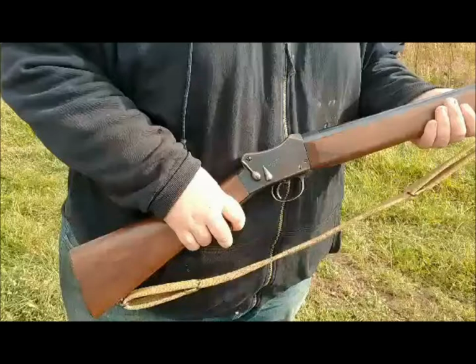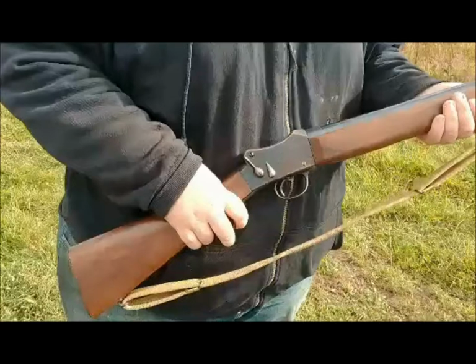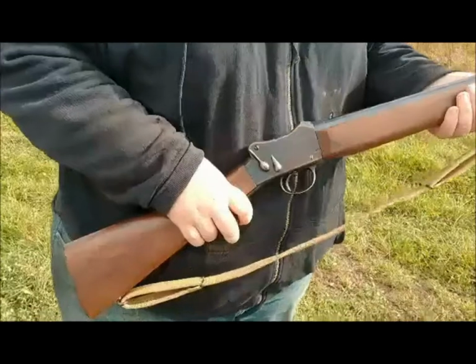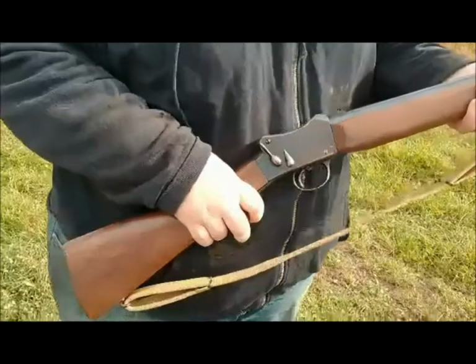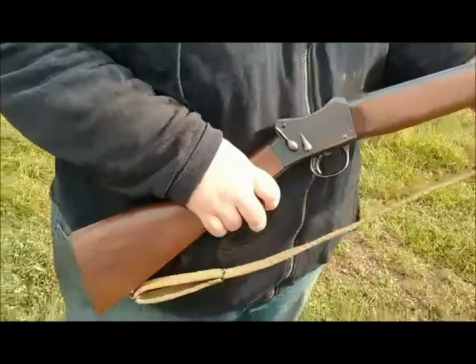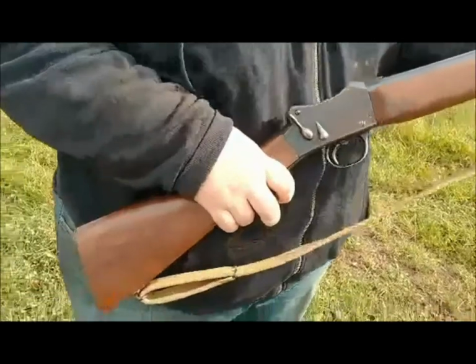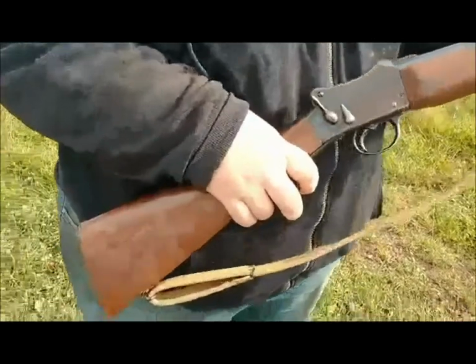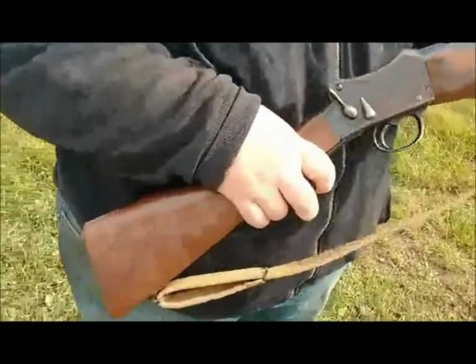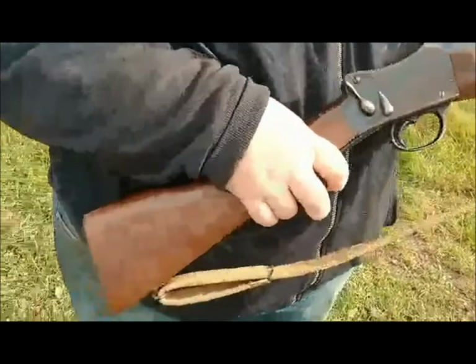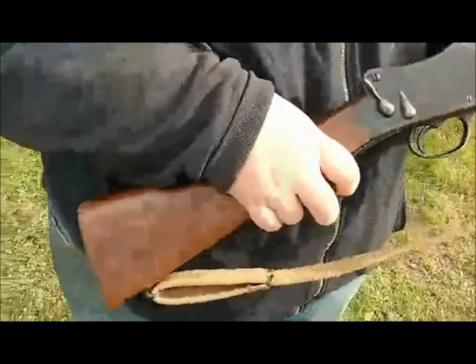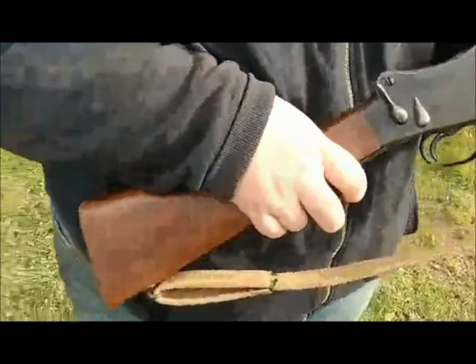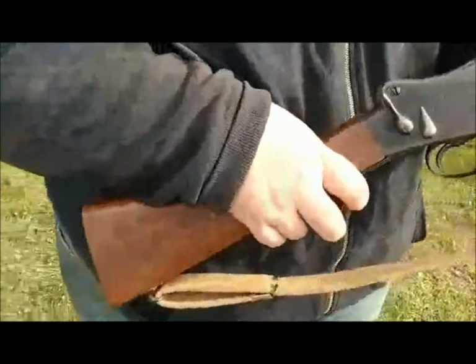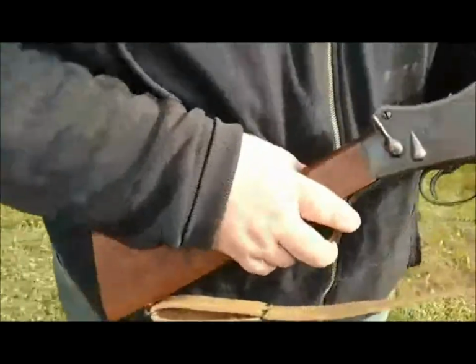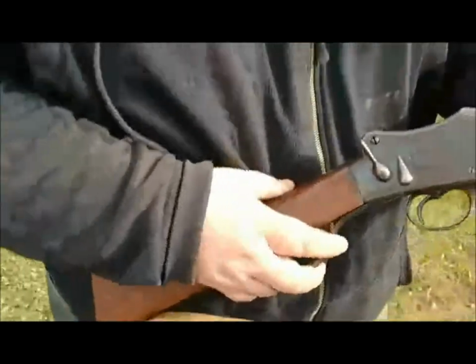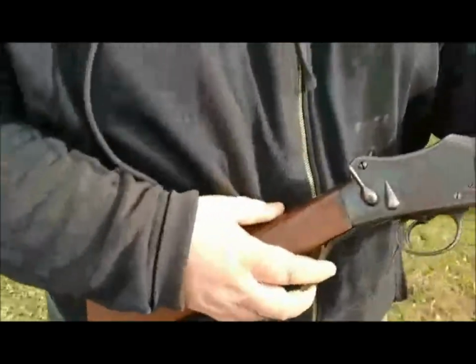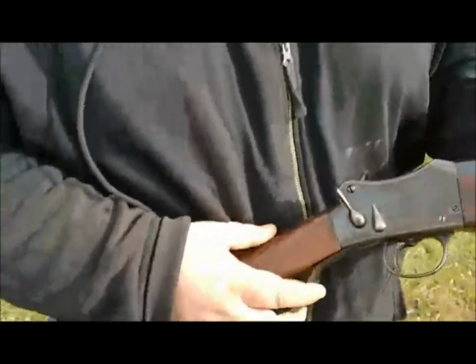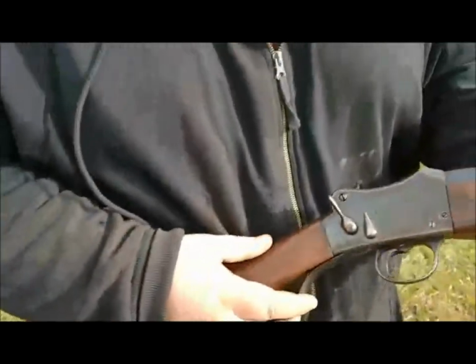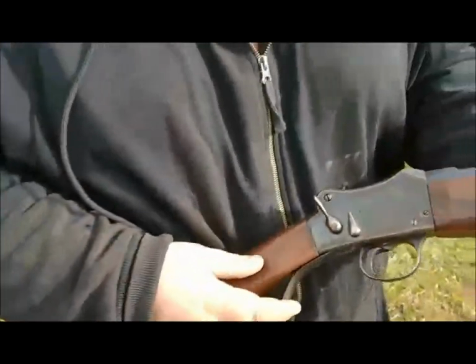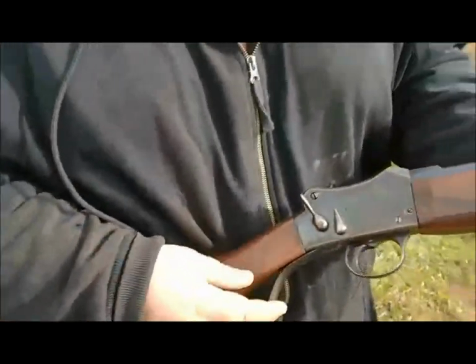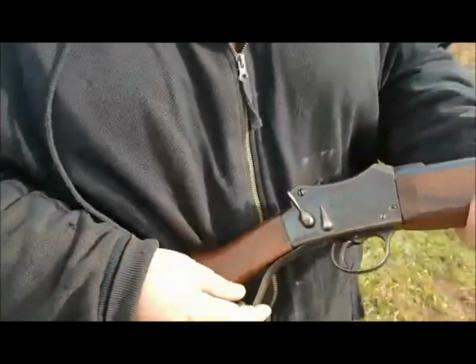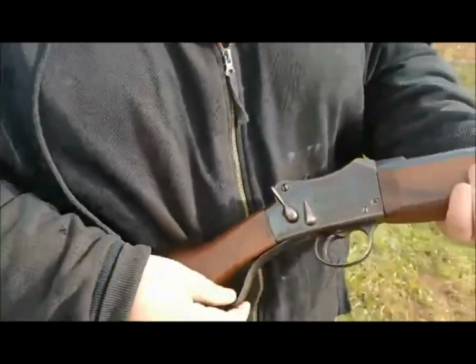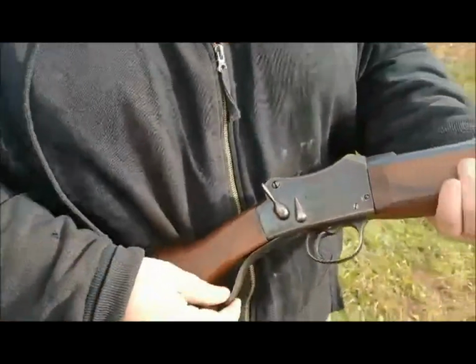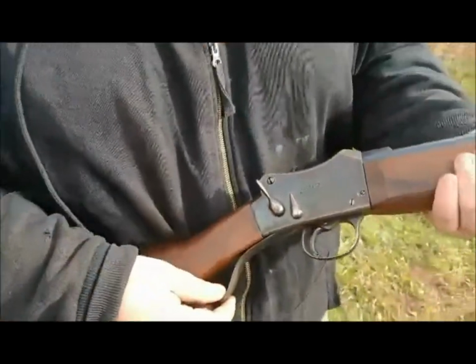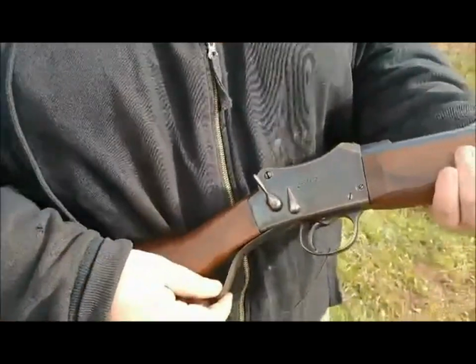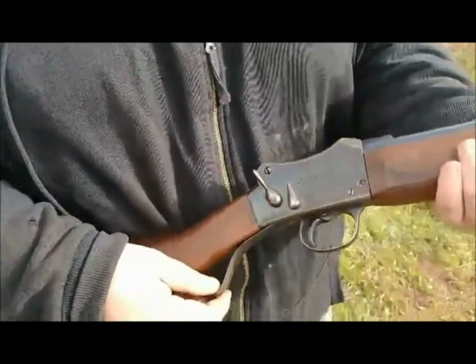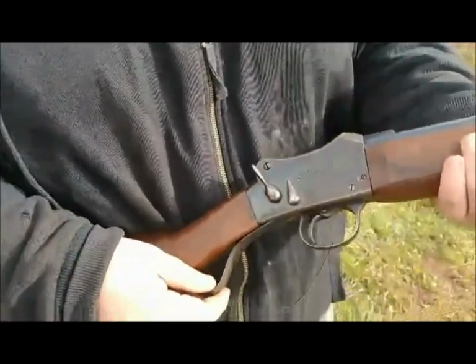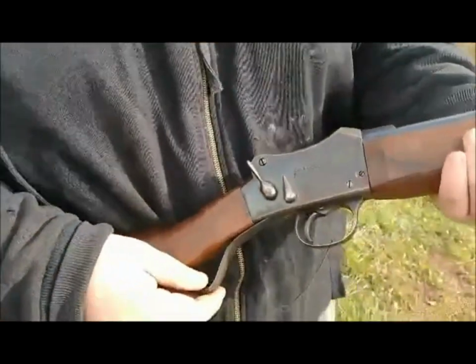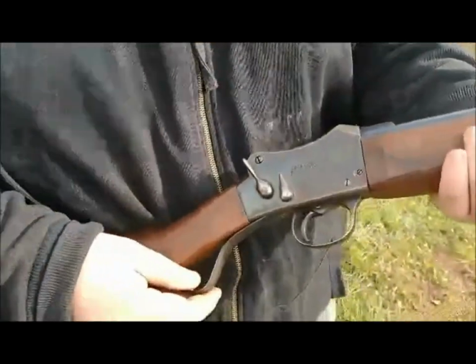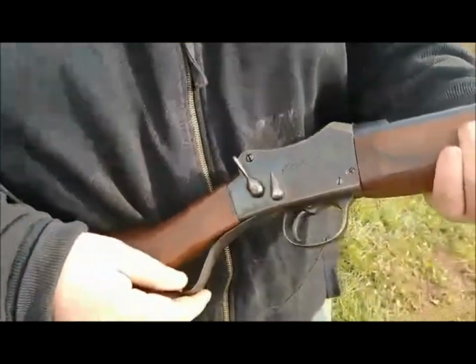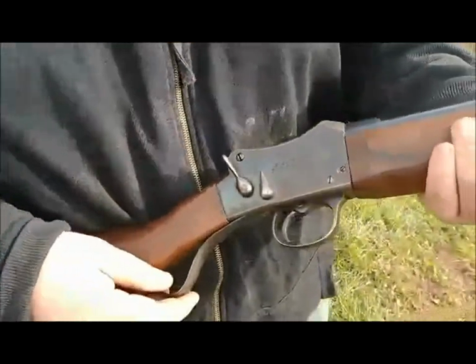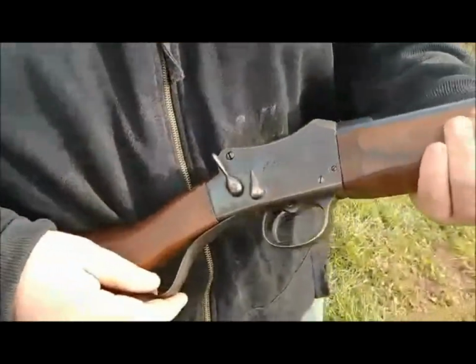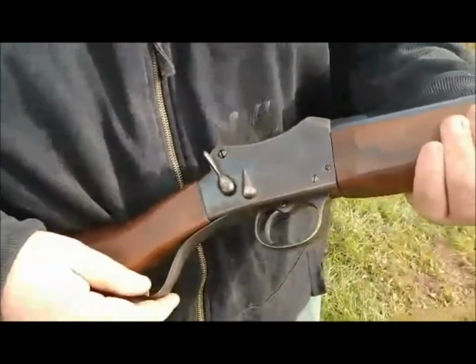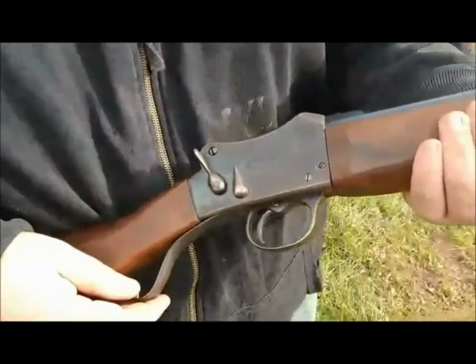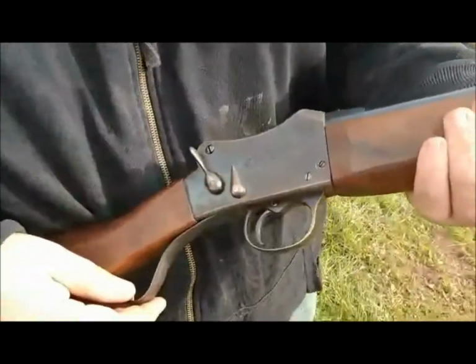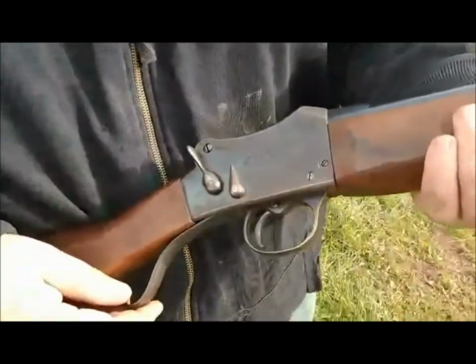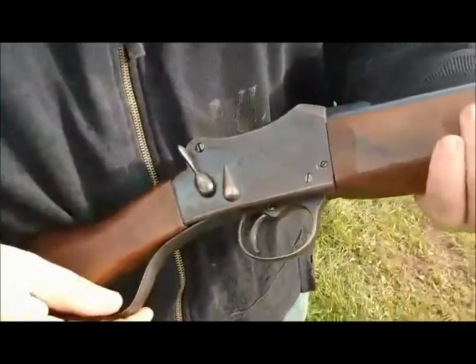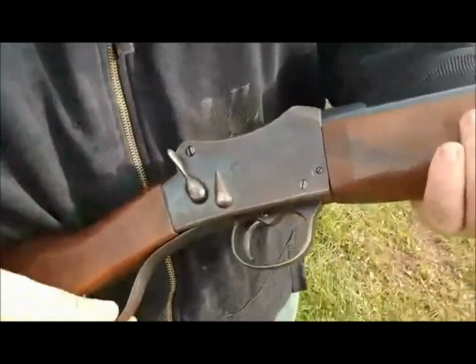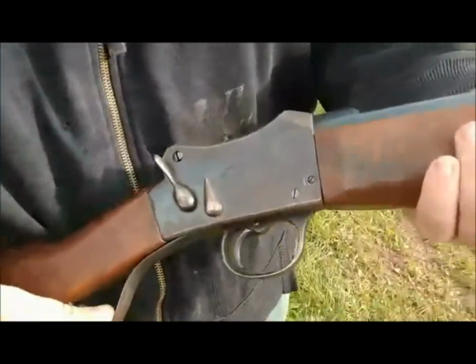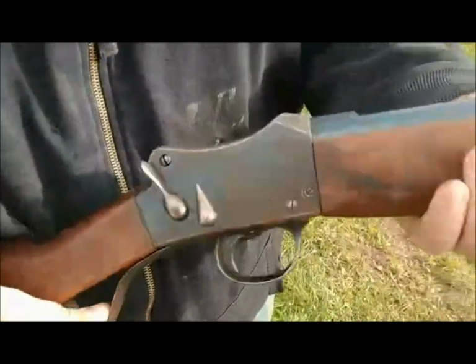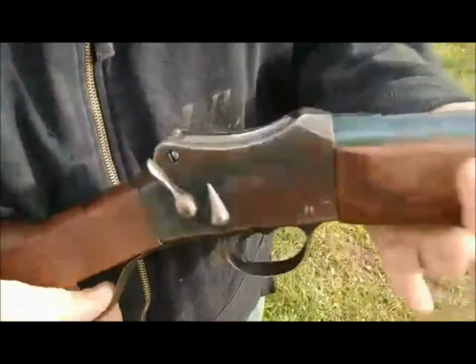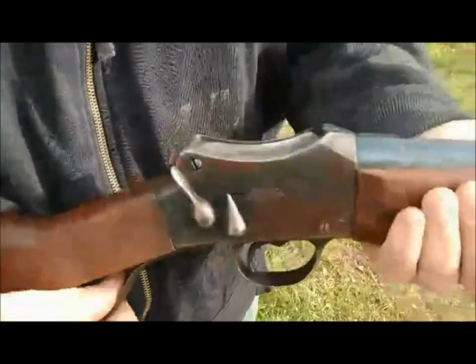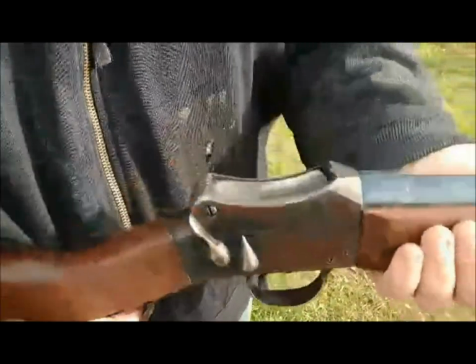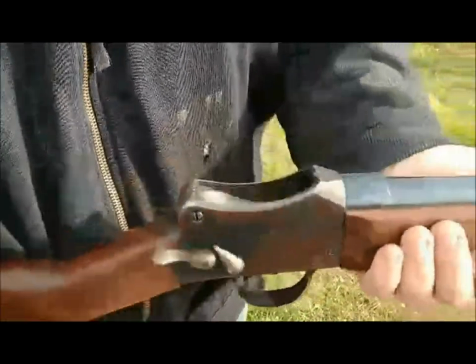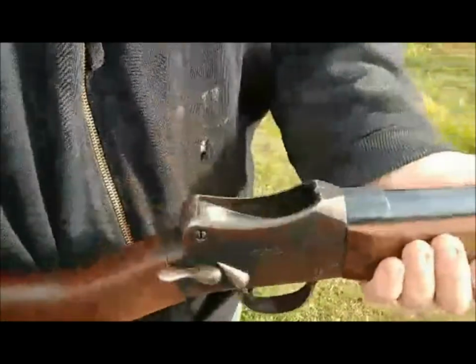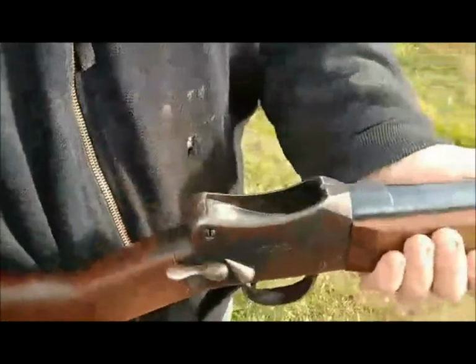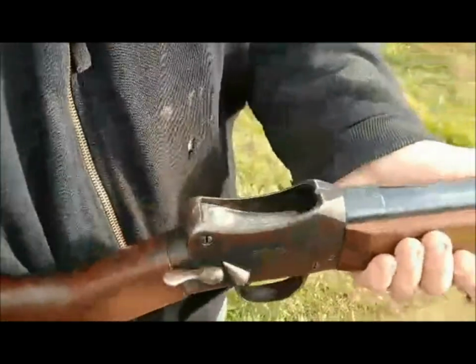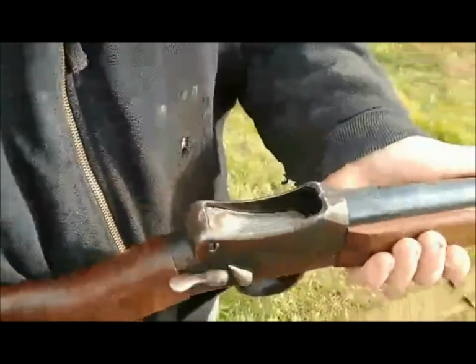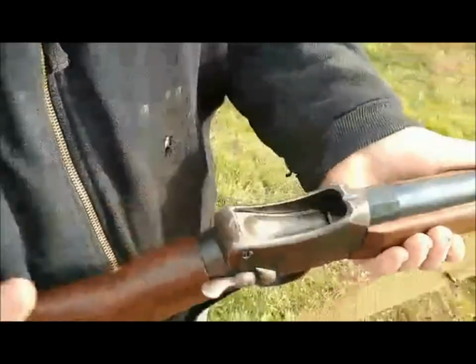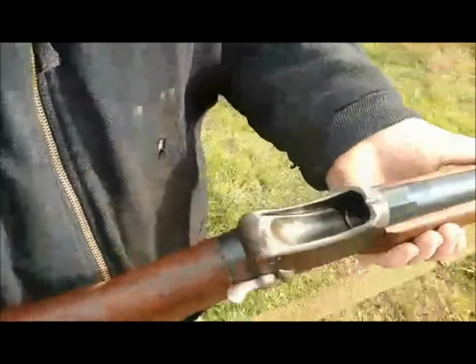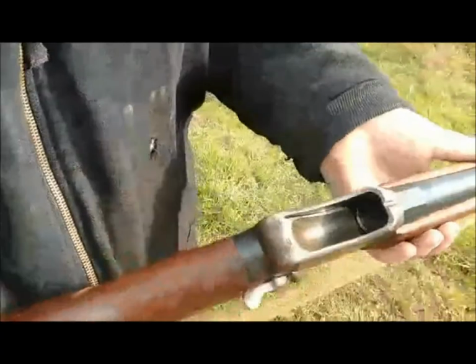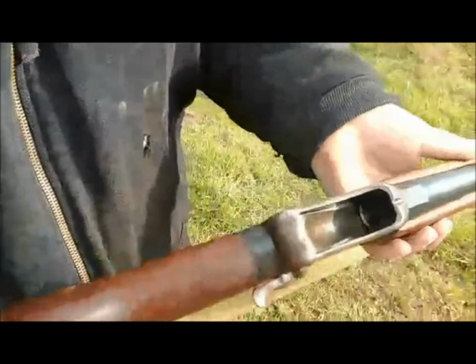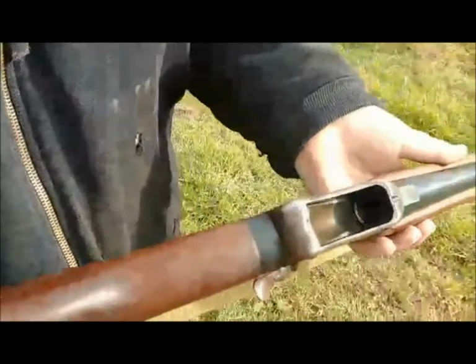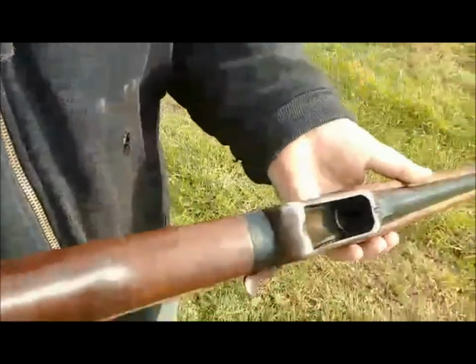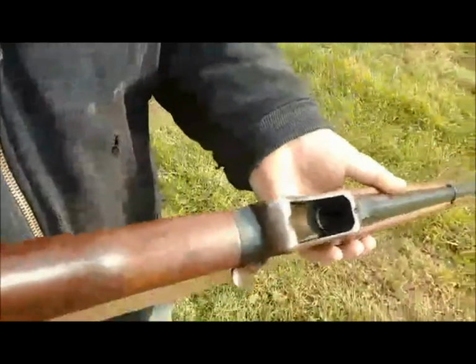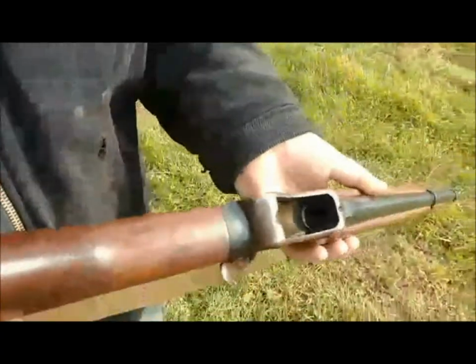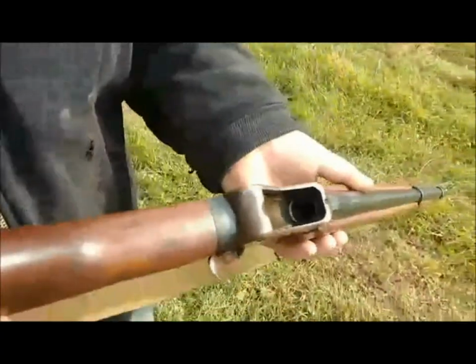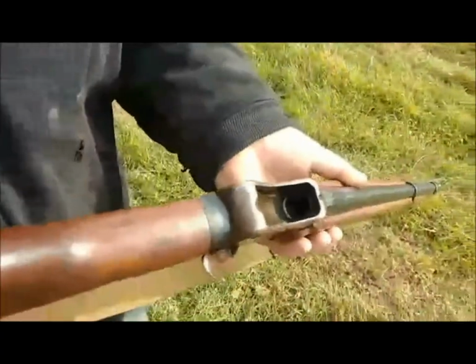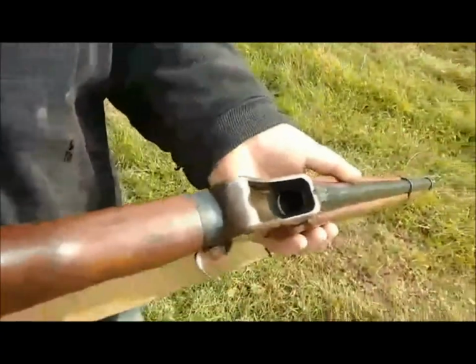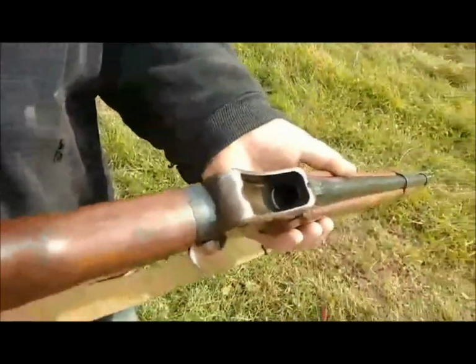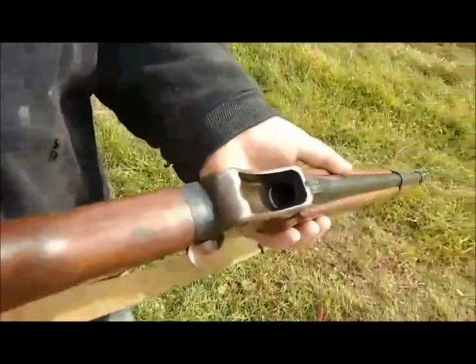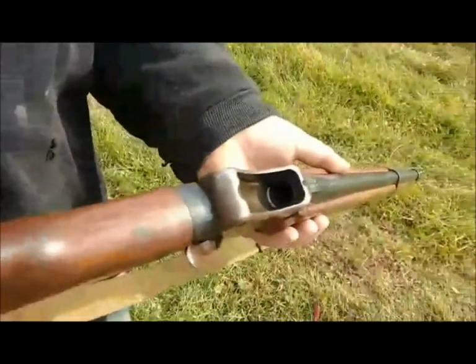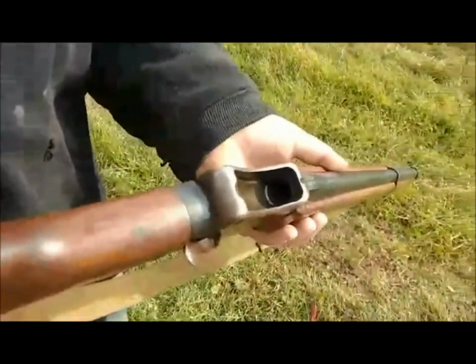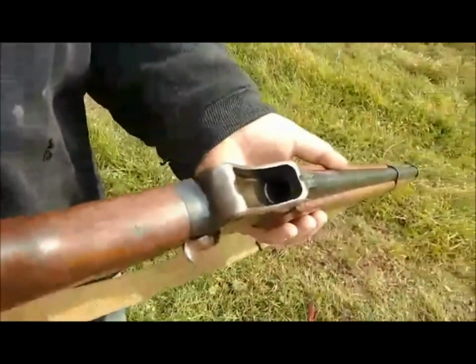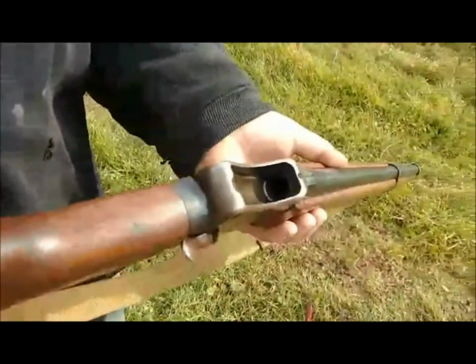Here we have the Greener Police Gun Mark III. It's unloaded.